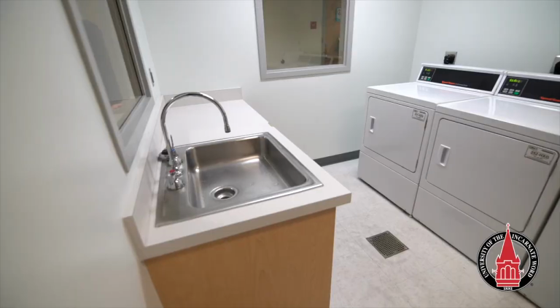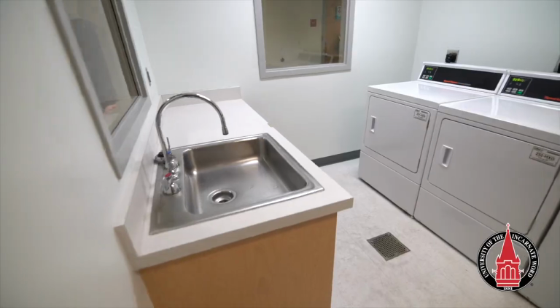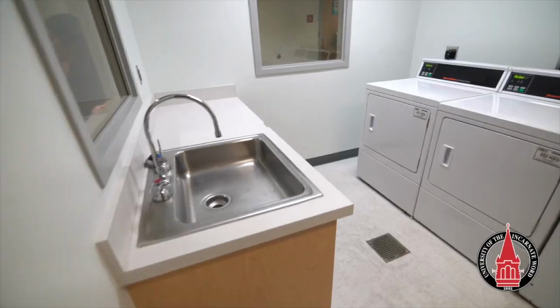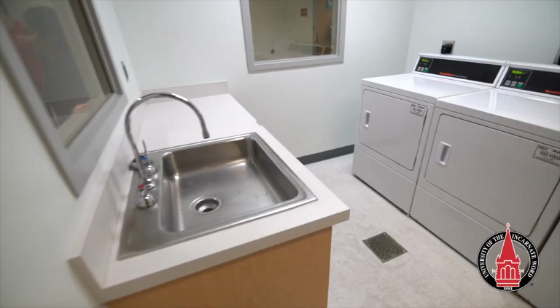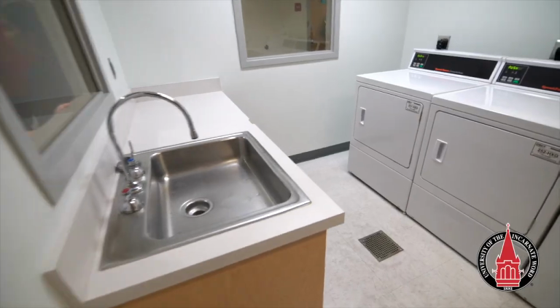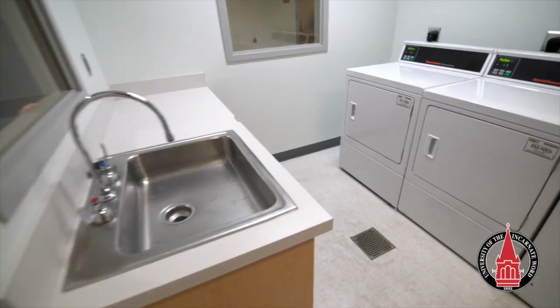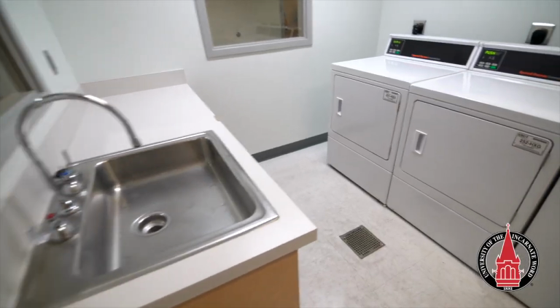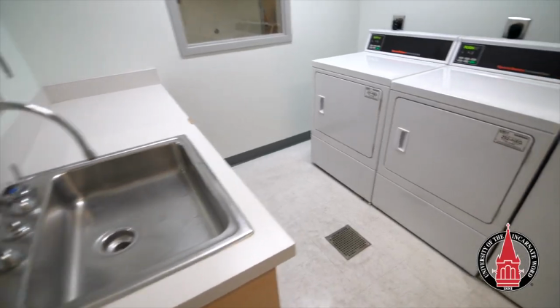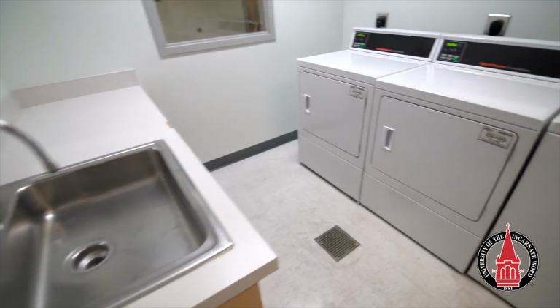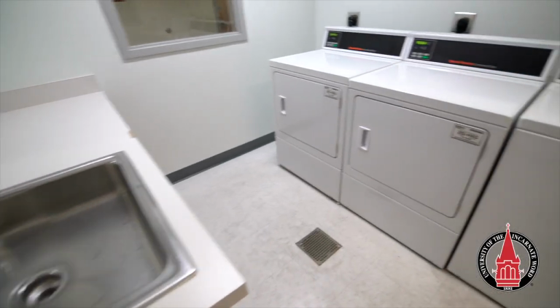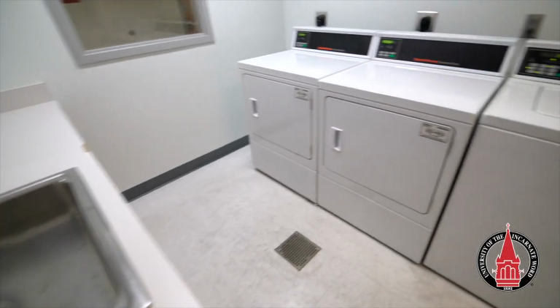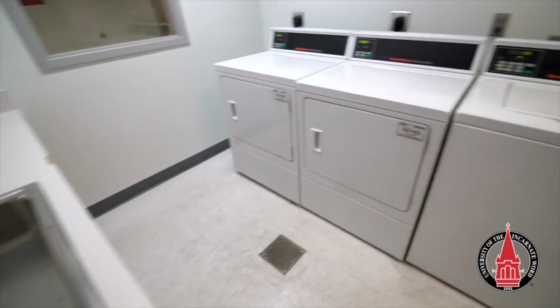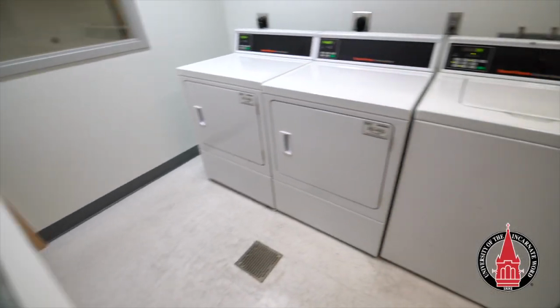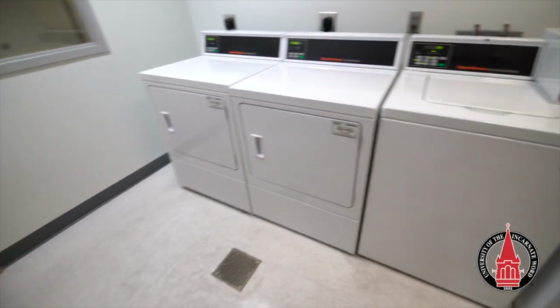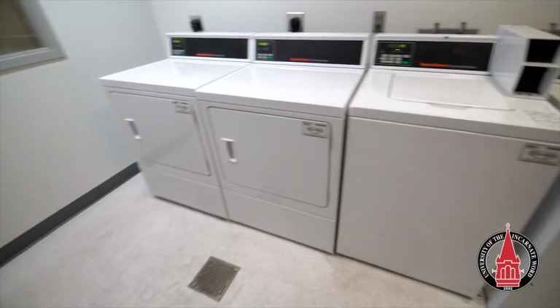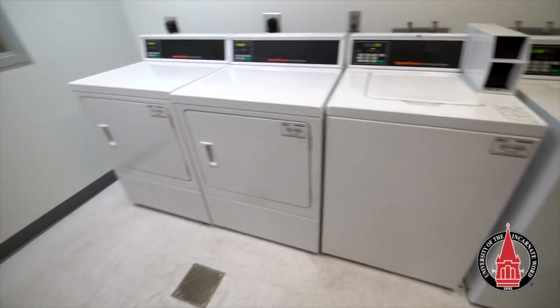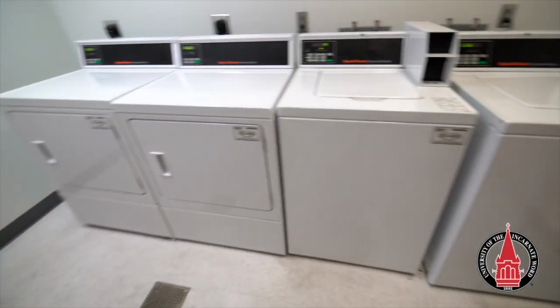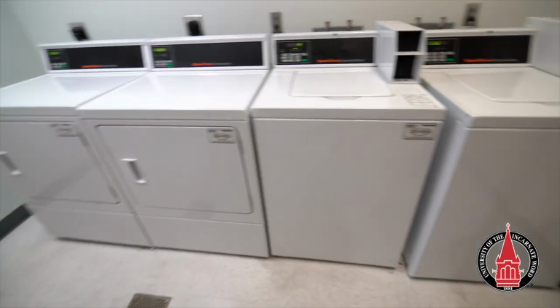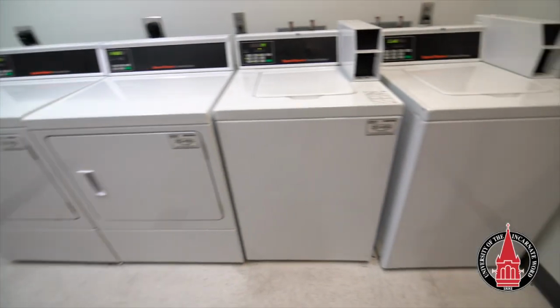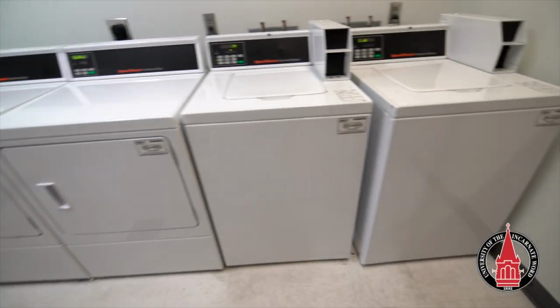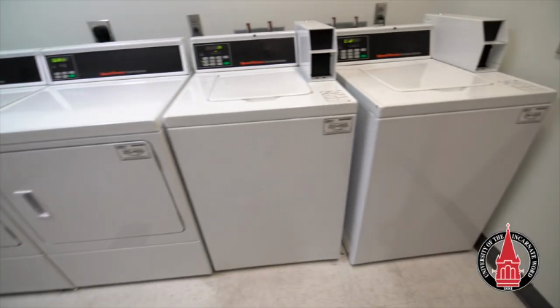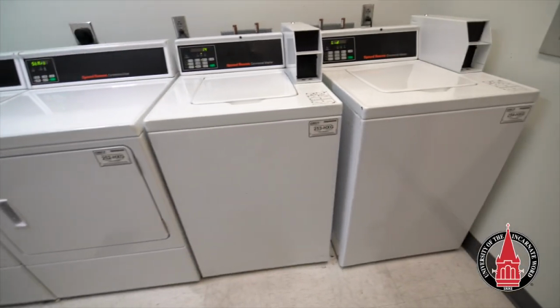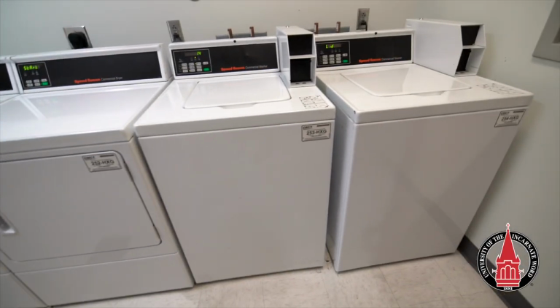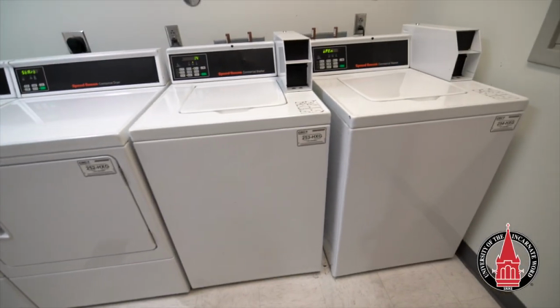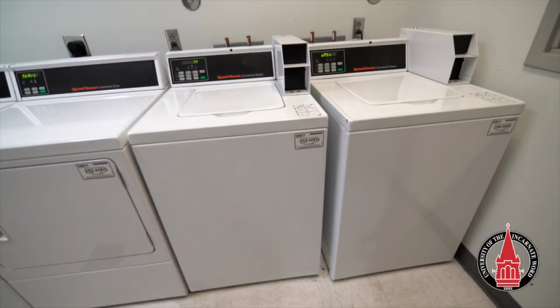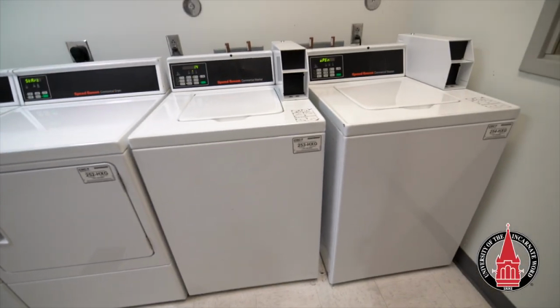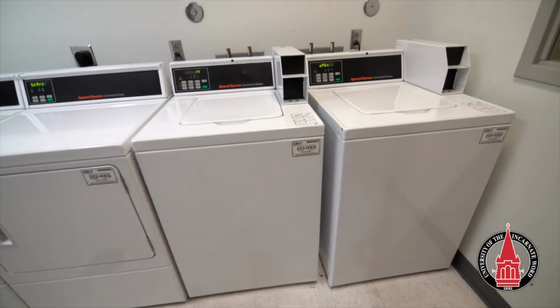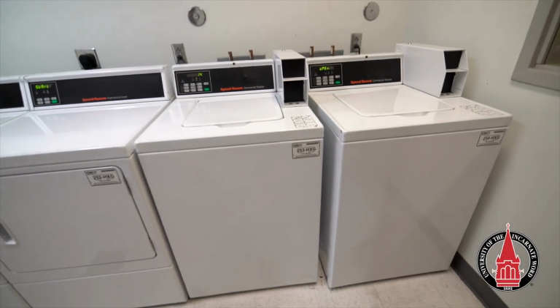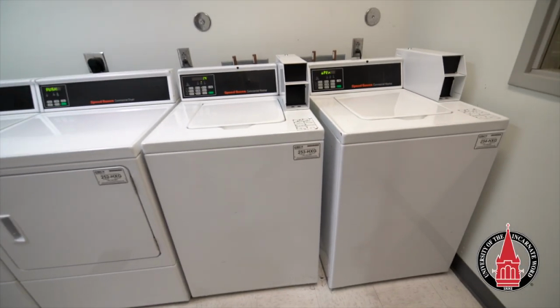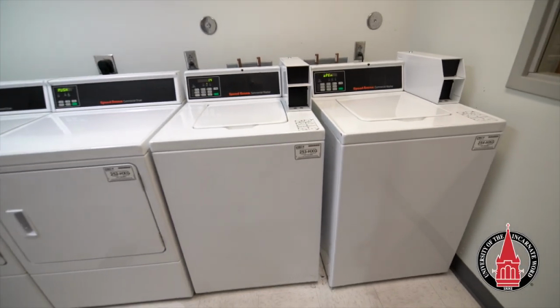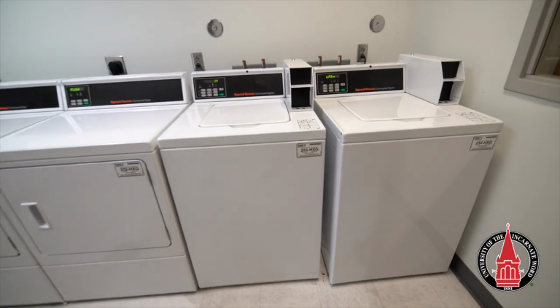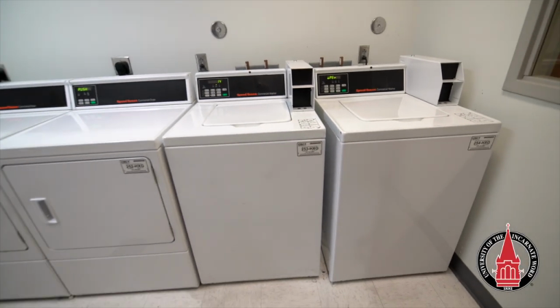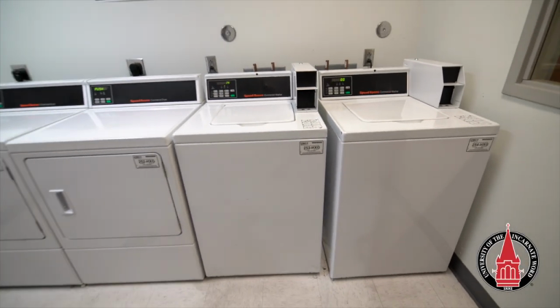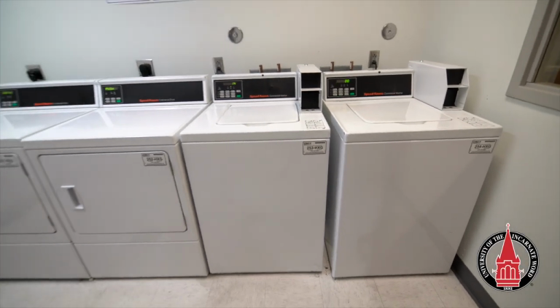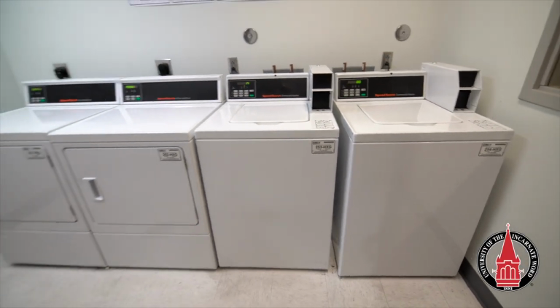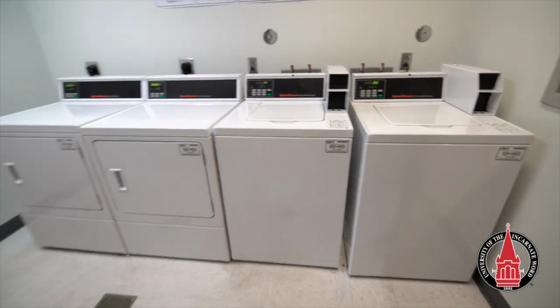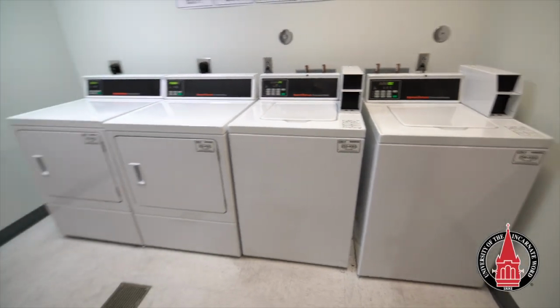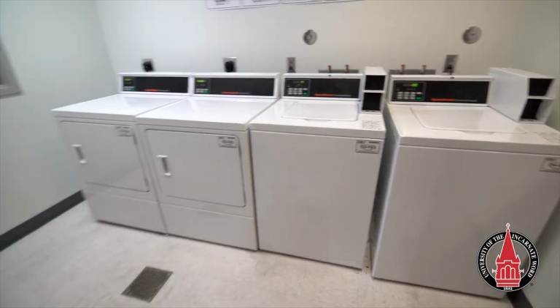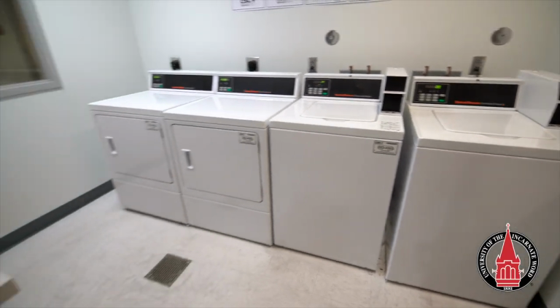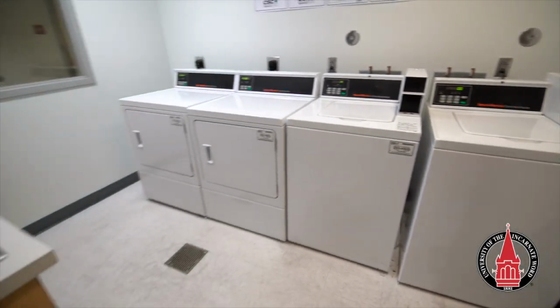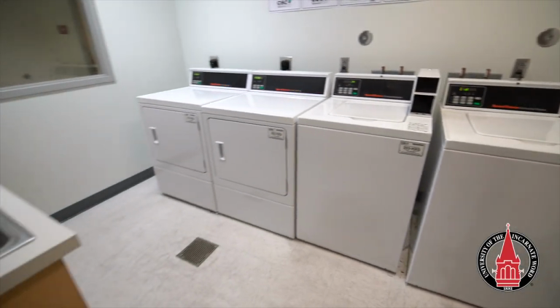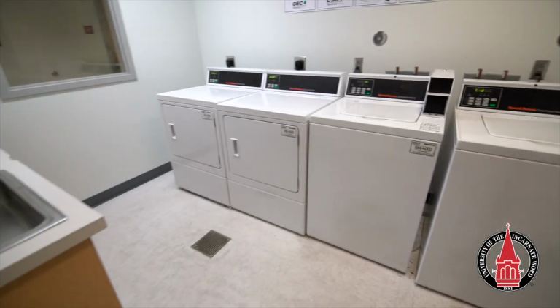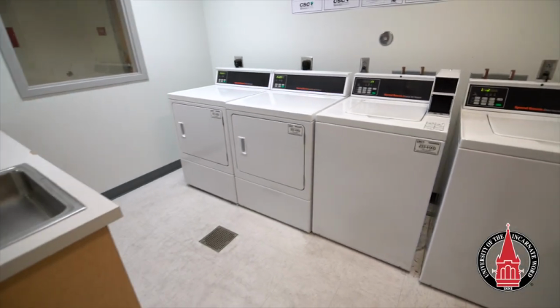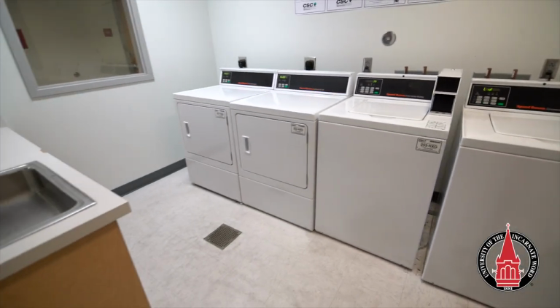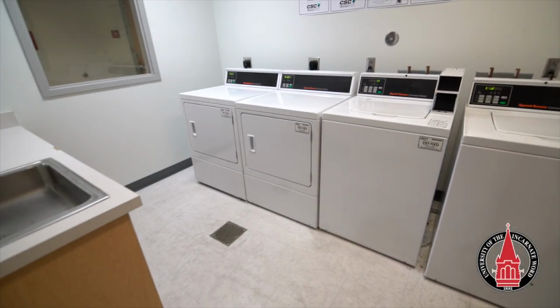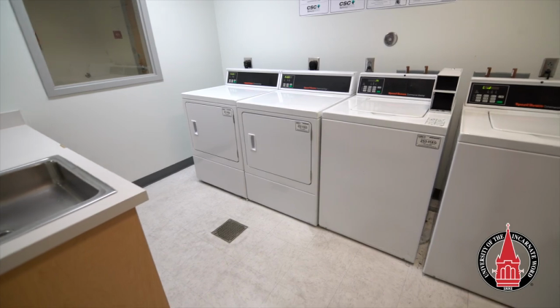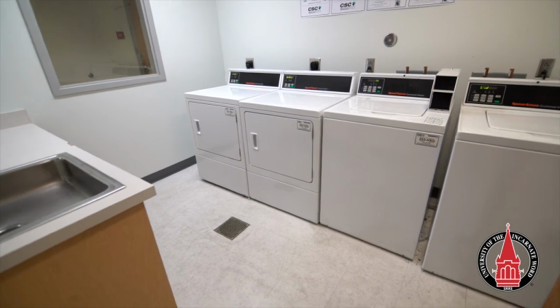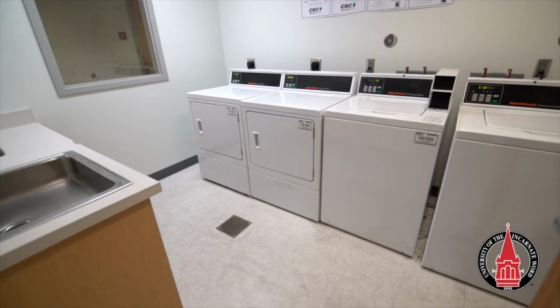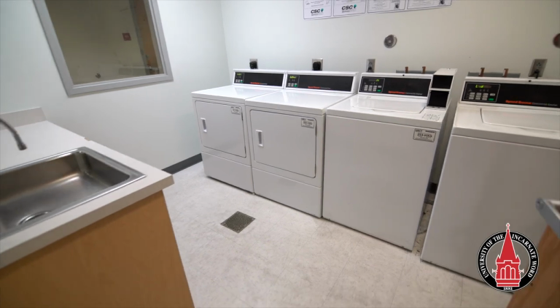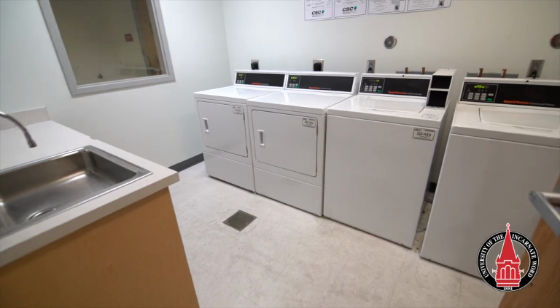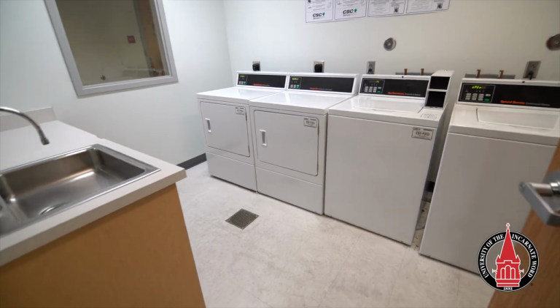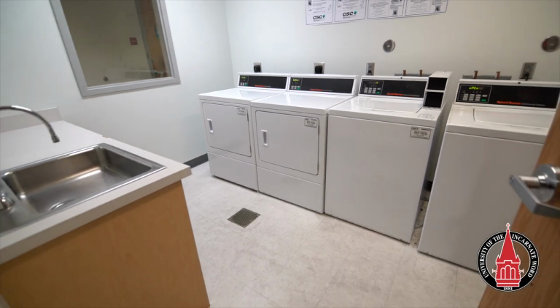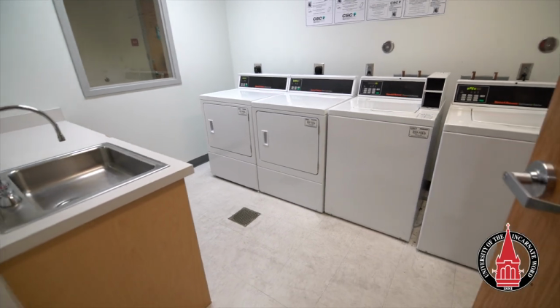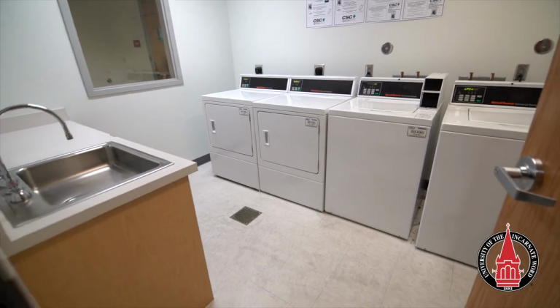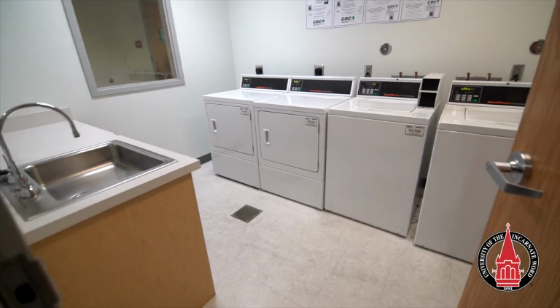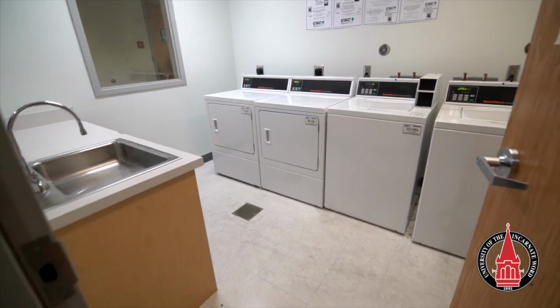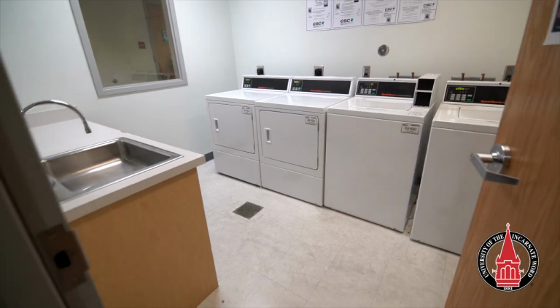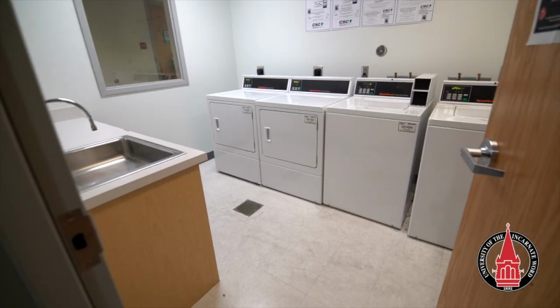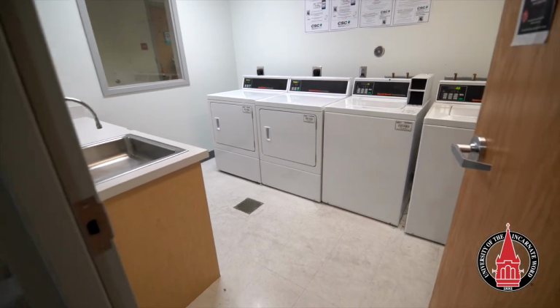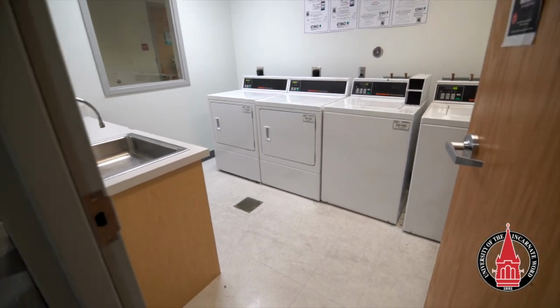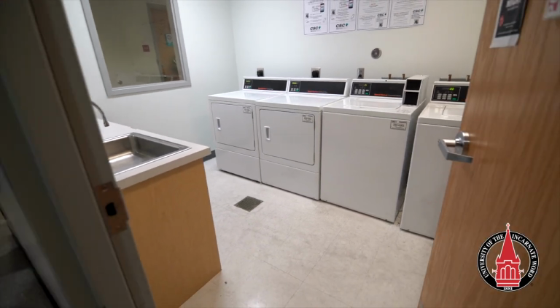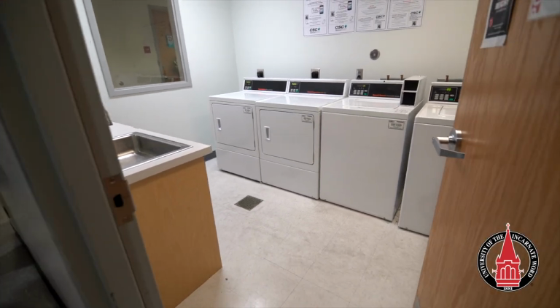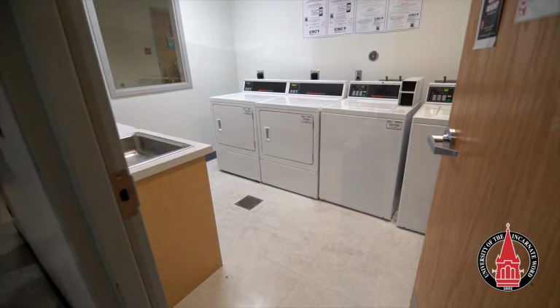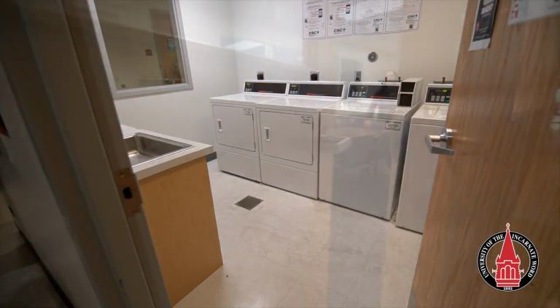This is a laundry room. There are two washers and two dryers along with a sink and a trash can. Most importantly, there is no additional cost for laundry.